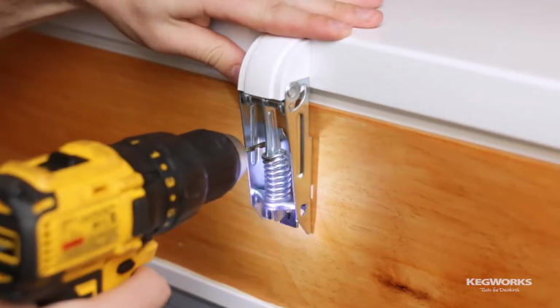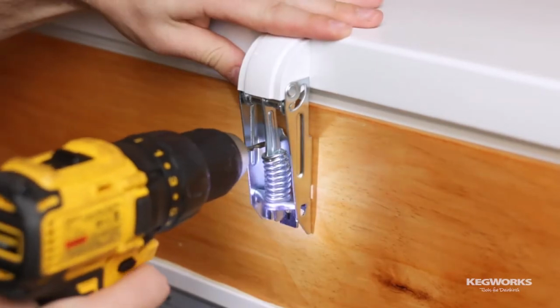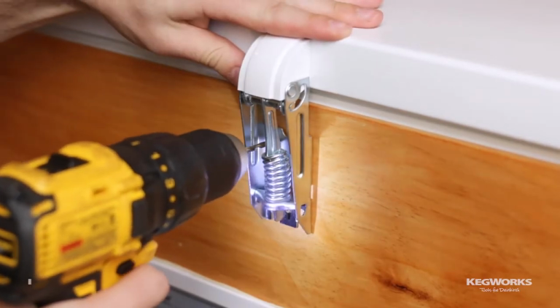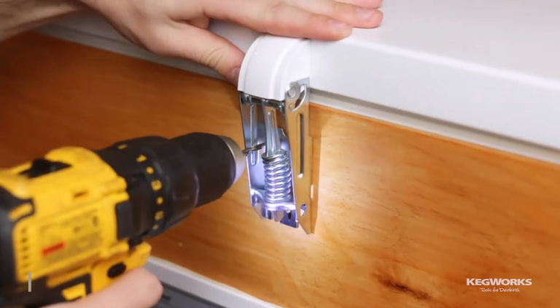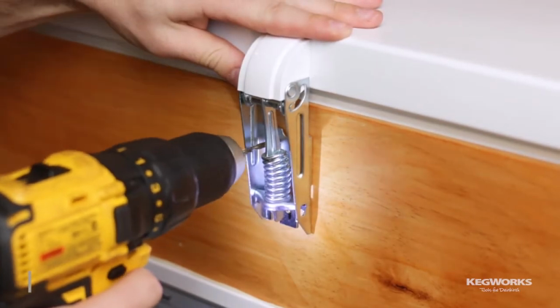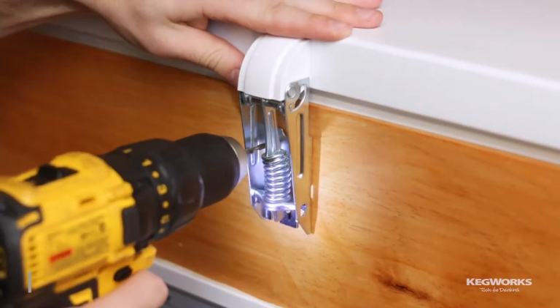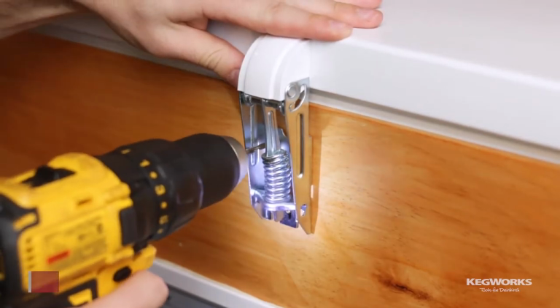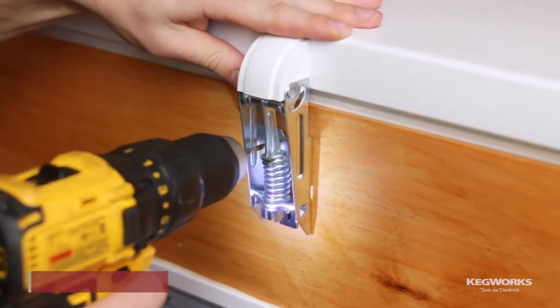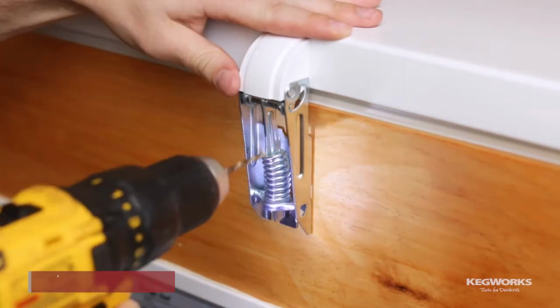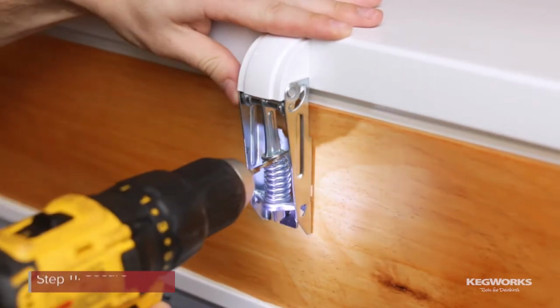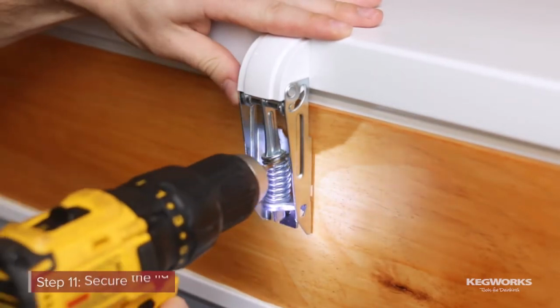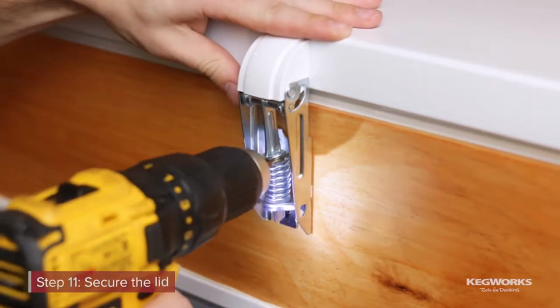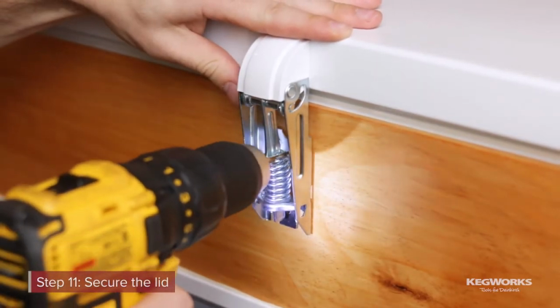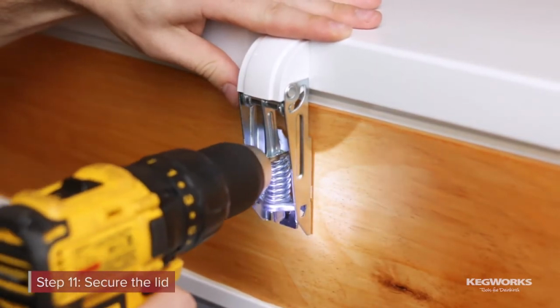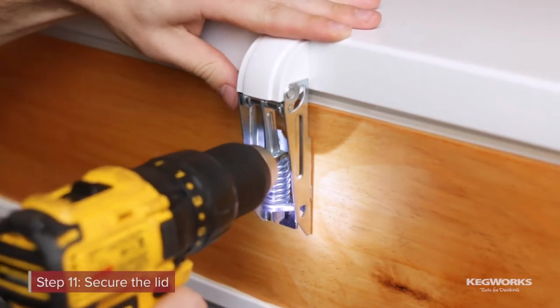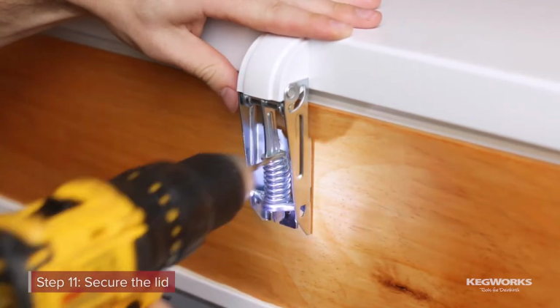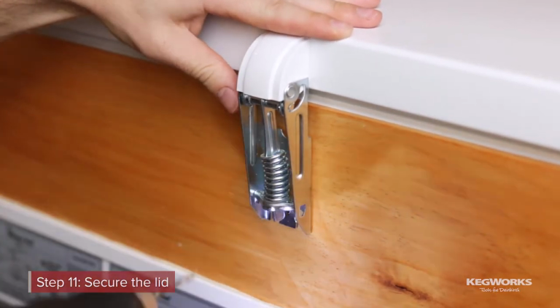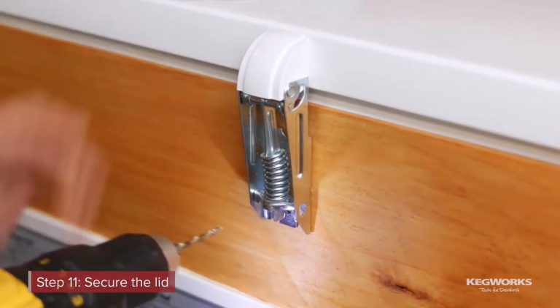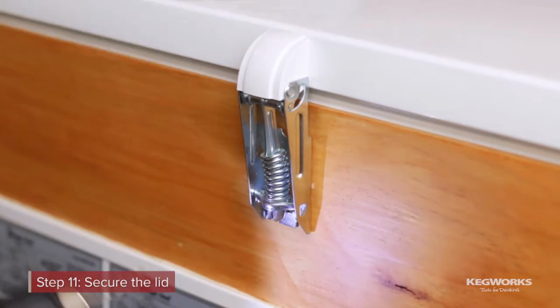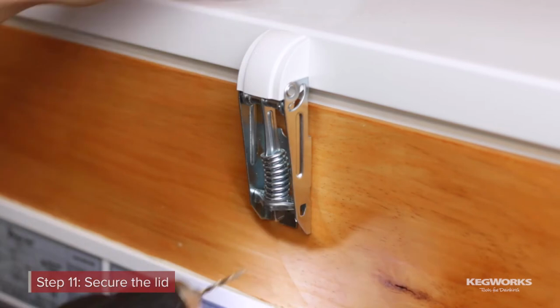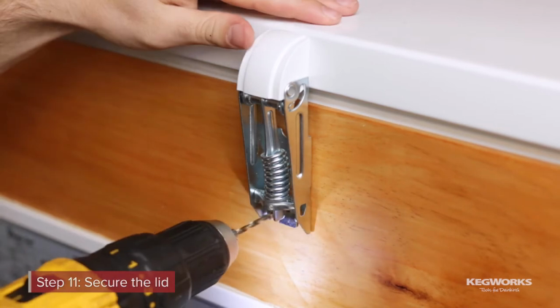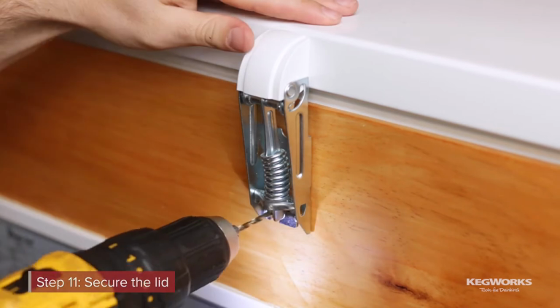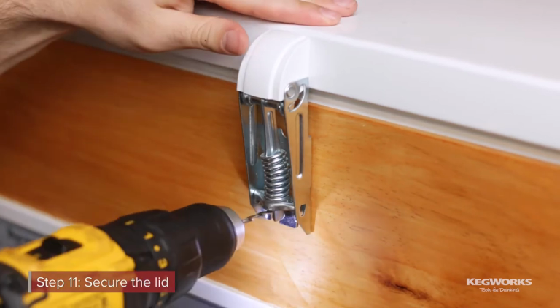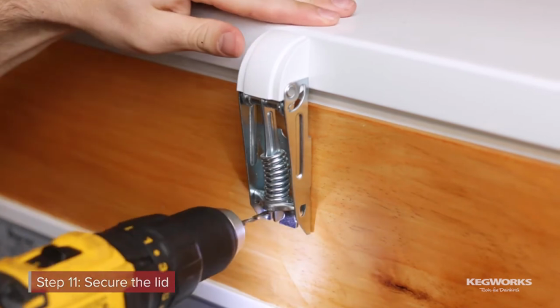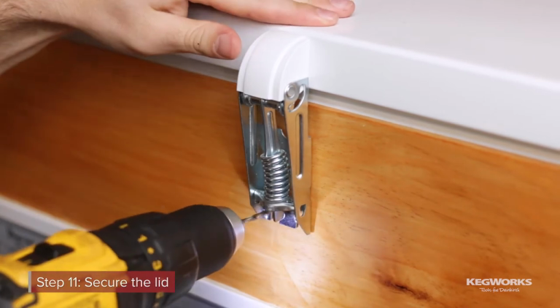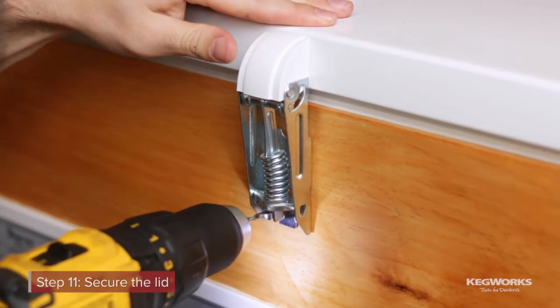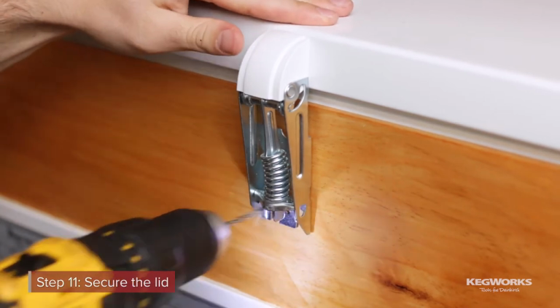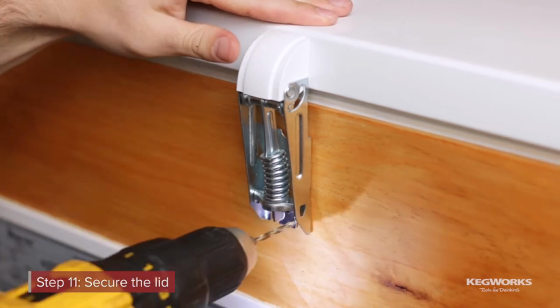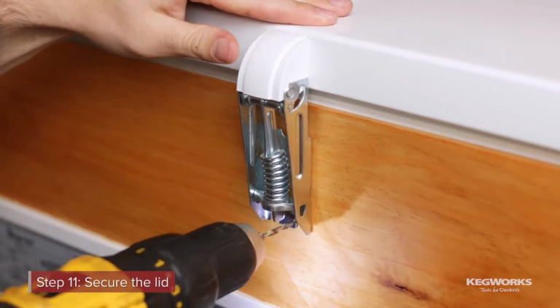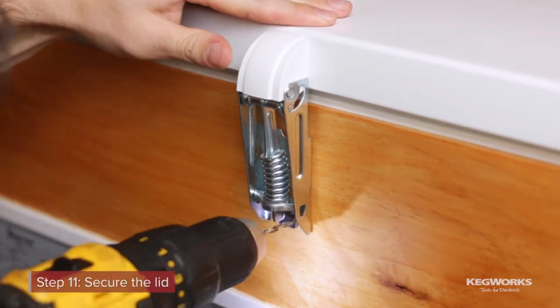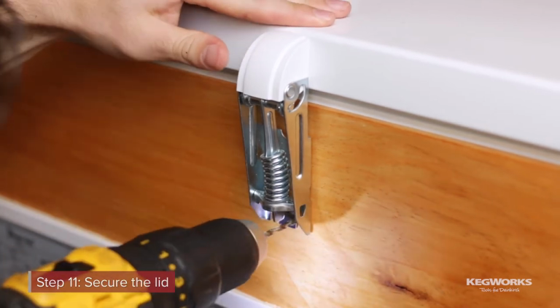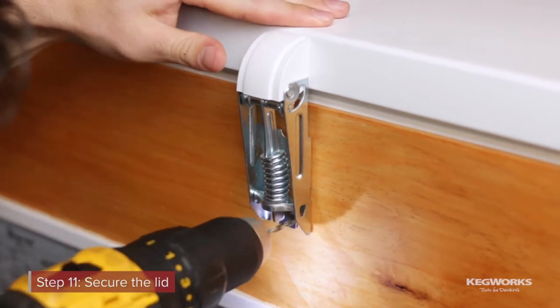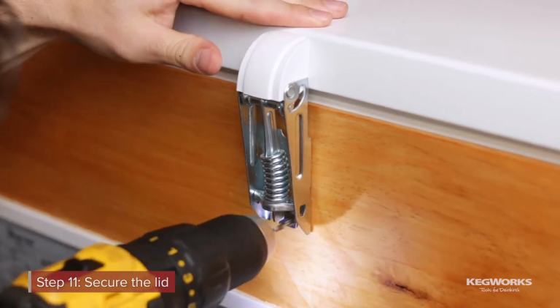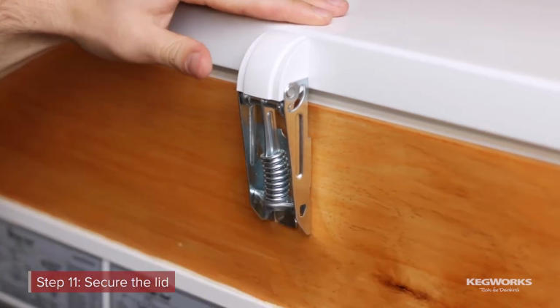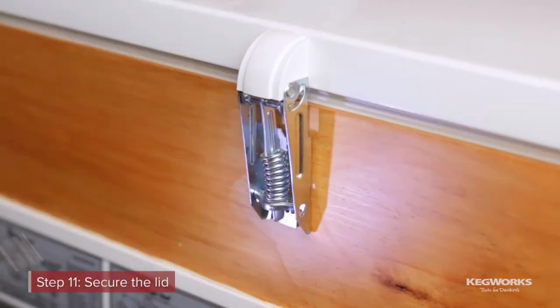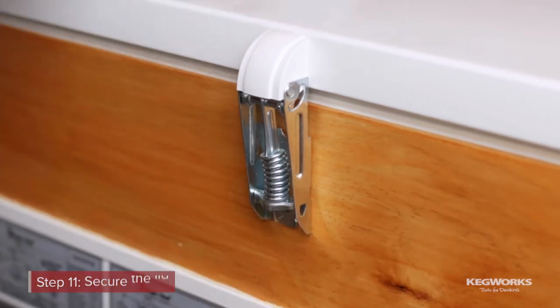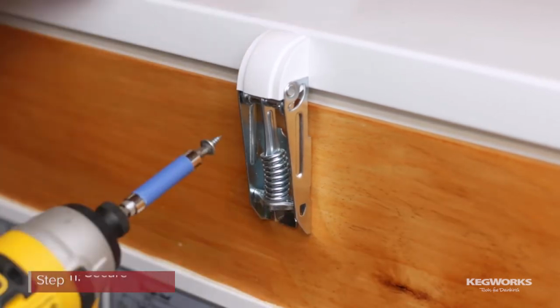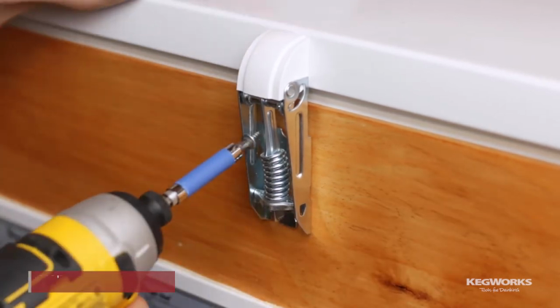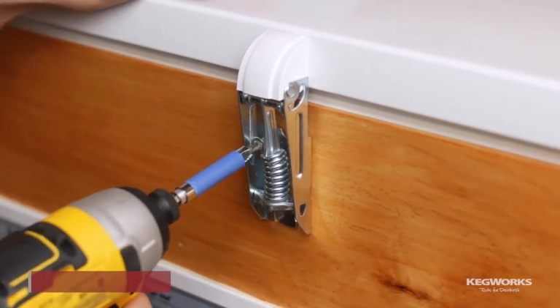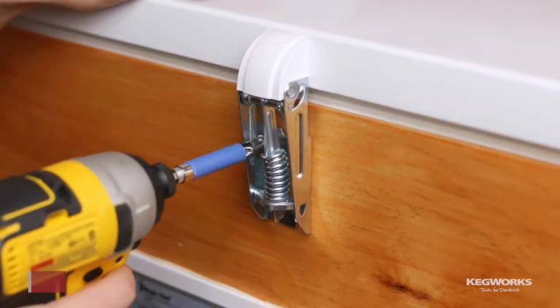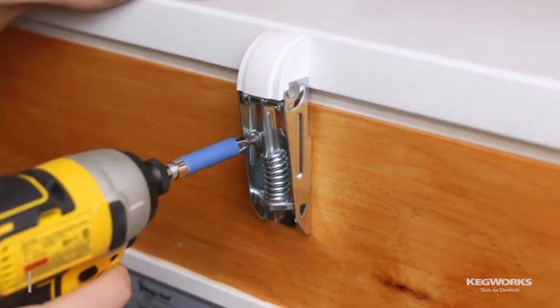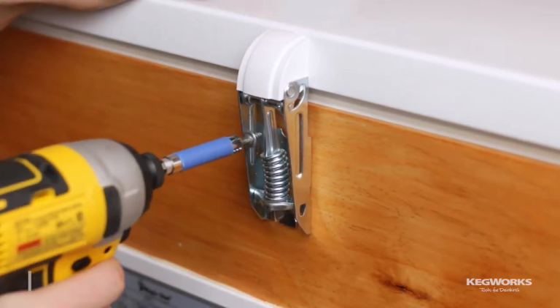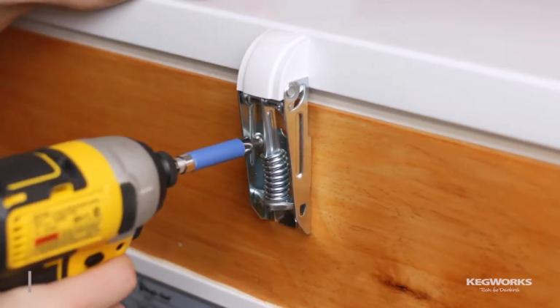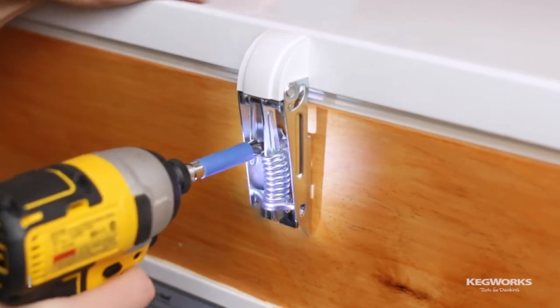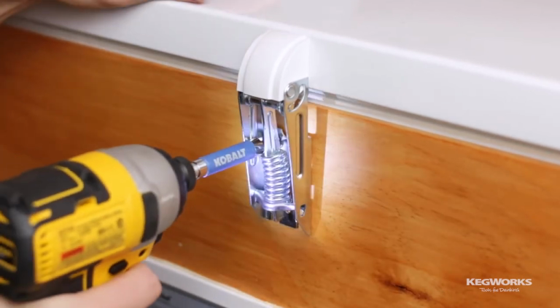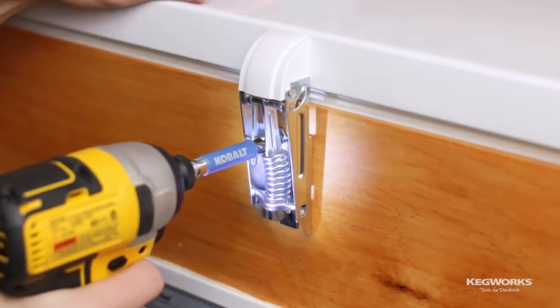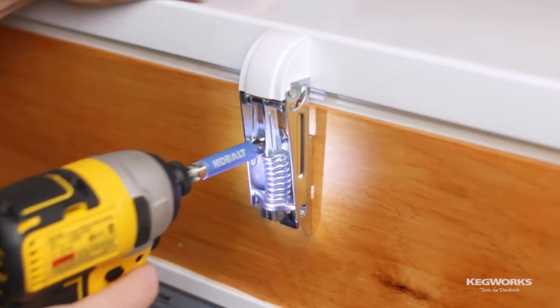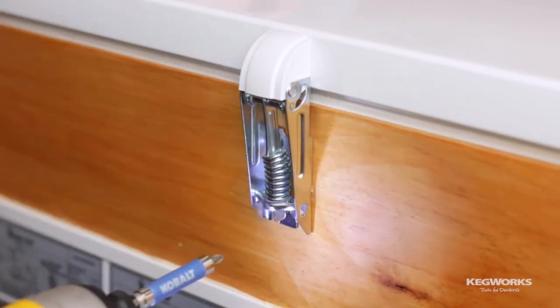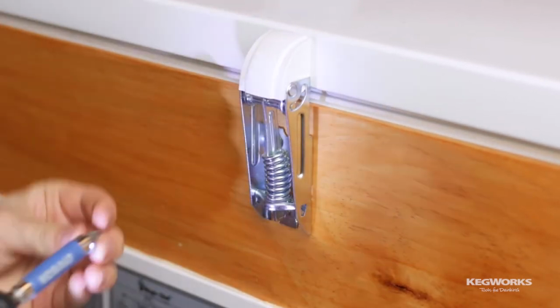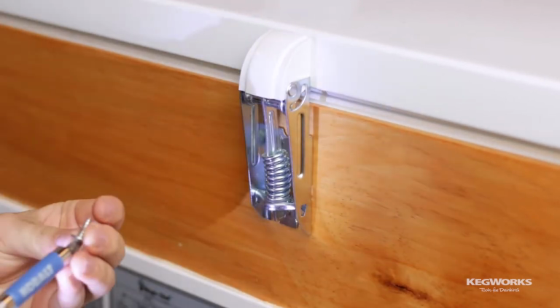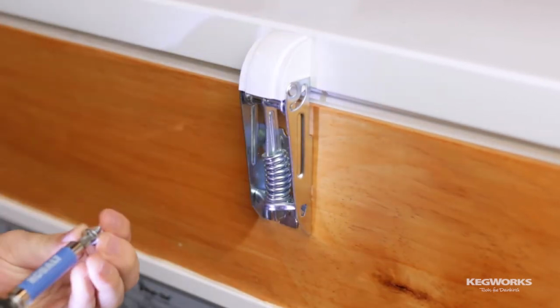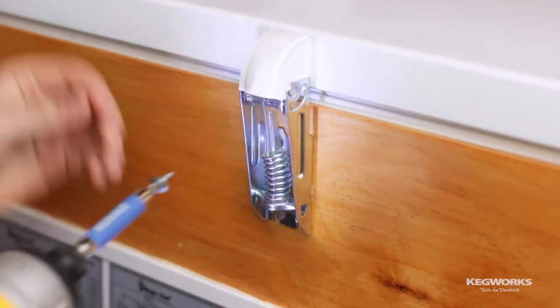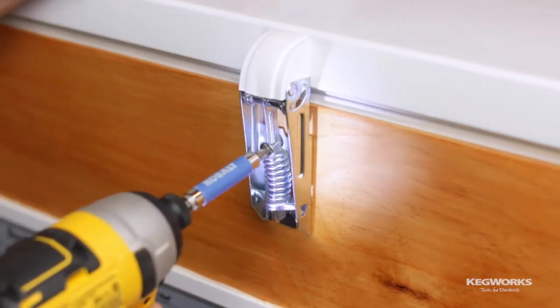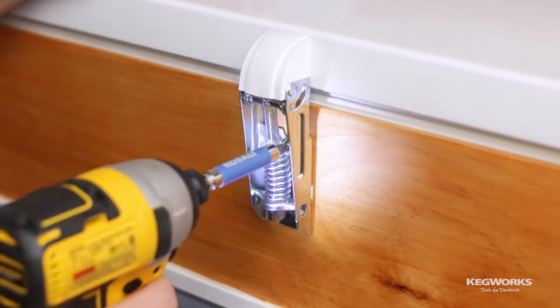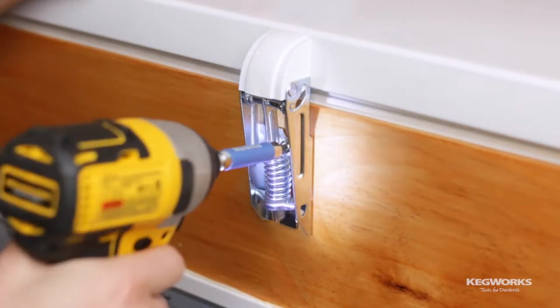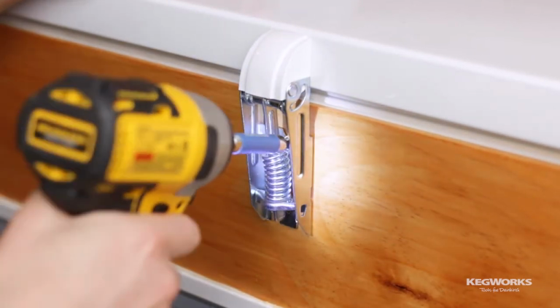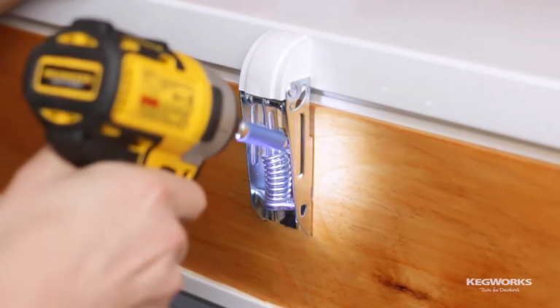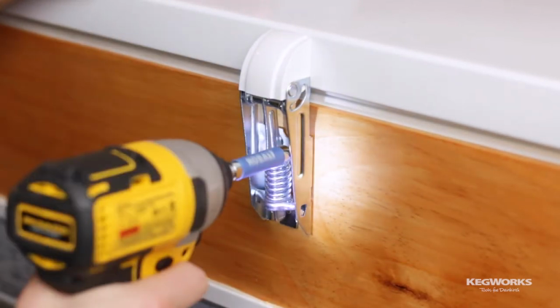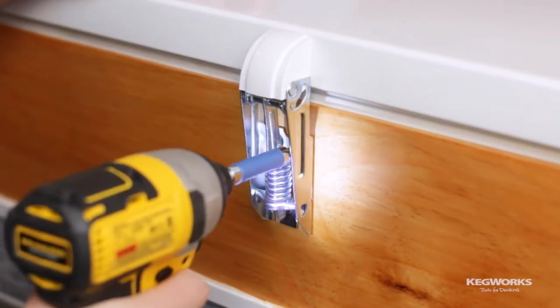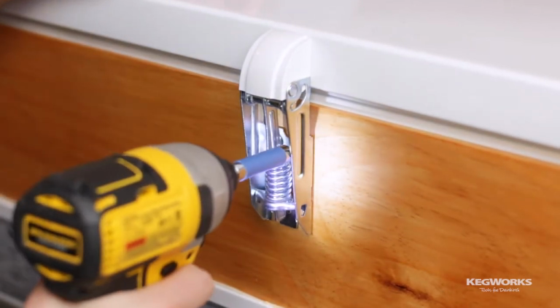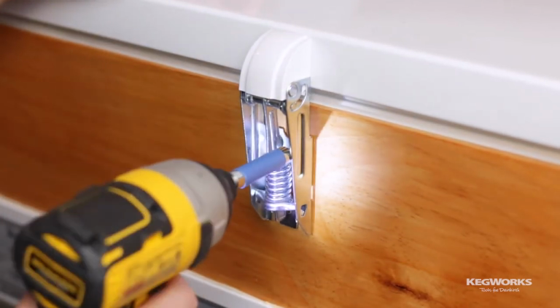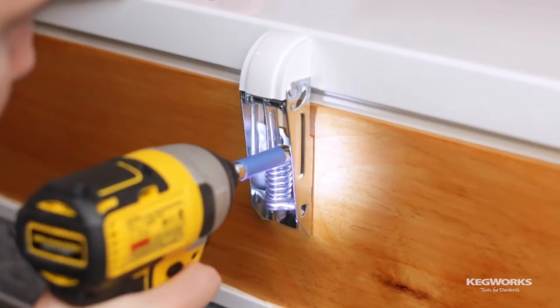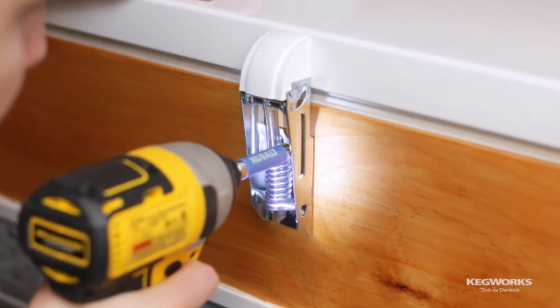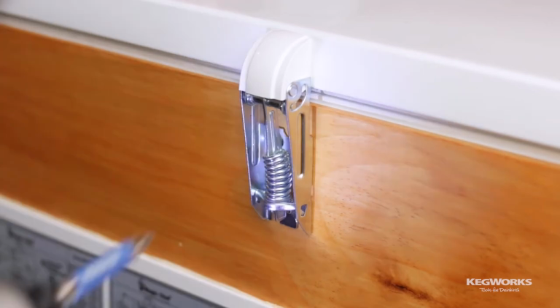Once the adhesive is dried, align the lid to the collar and attach the hinges. Drill pilot holes and install screws to secure the lid to the collar.